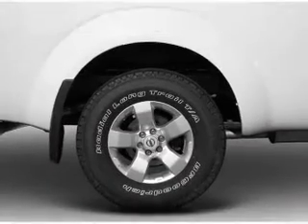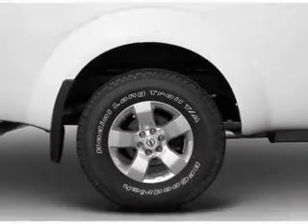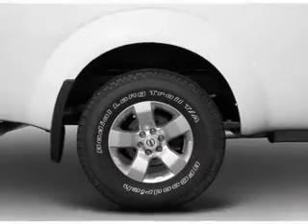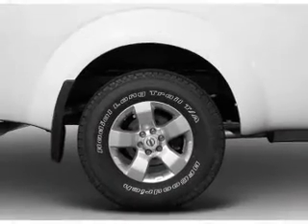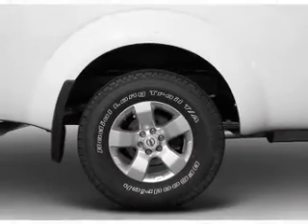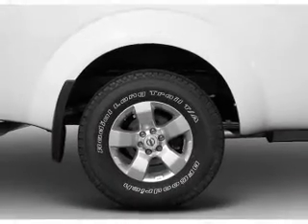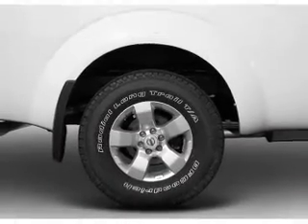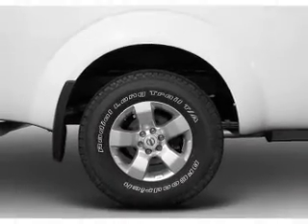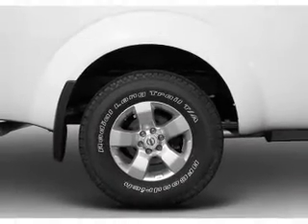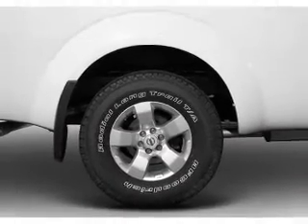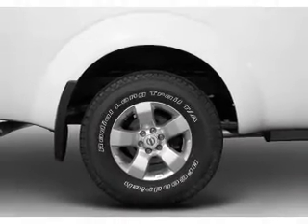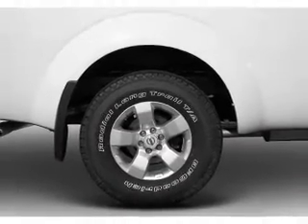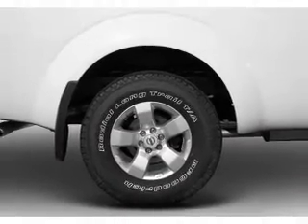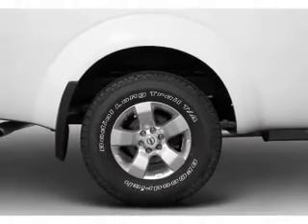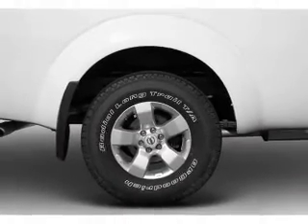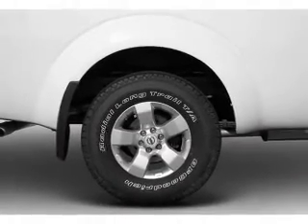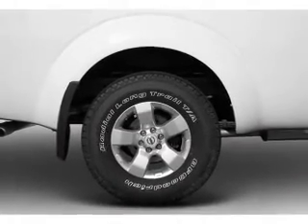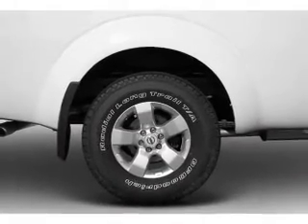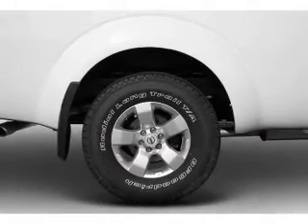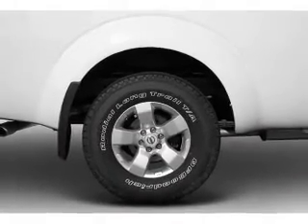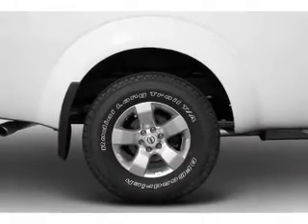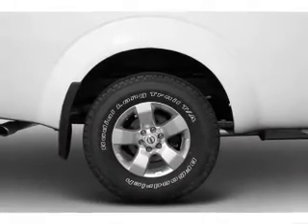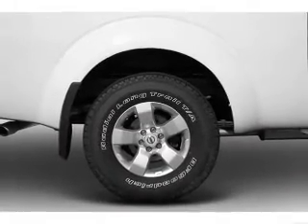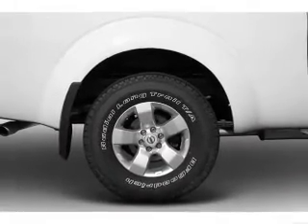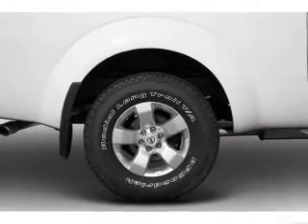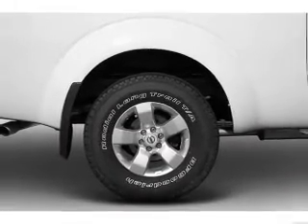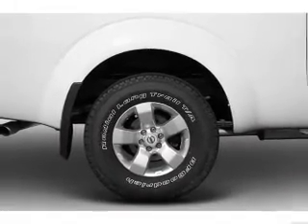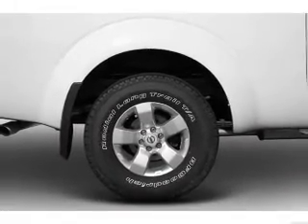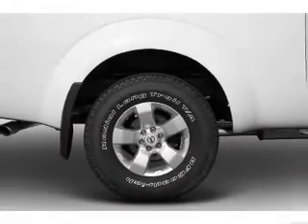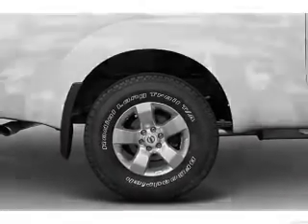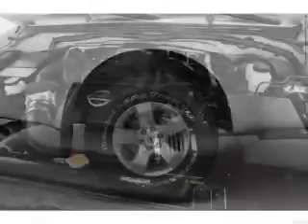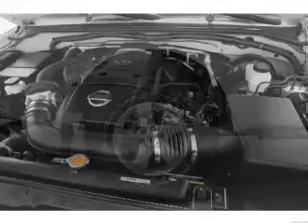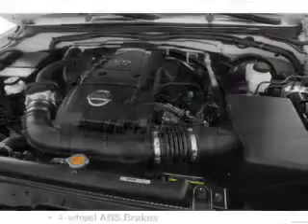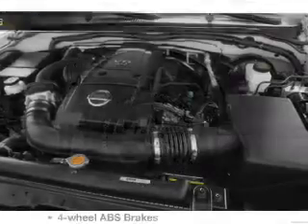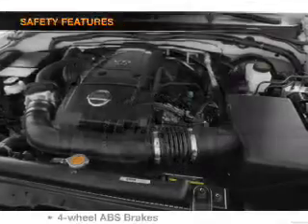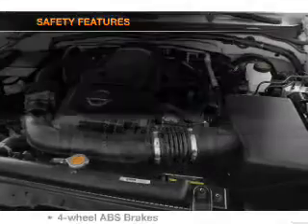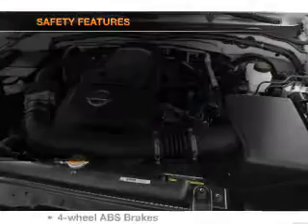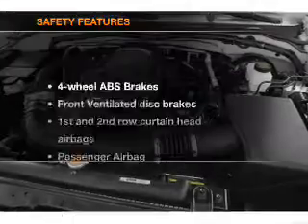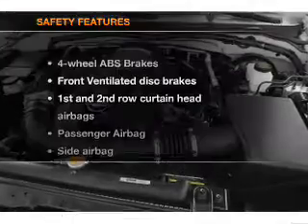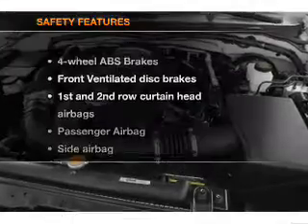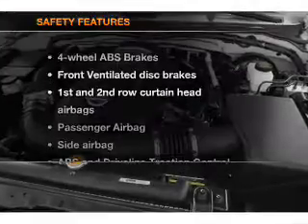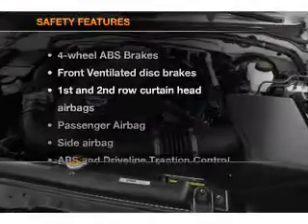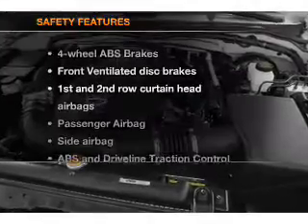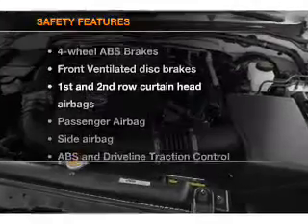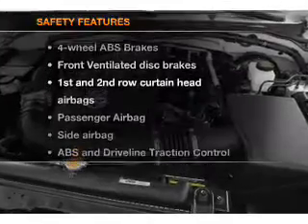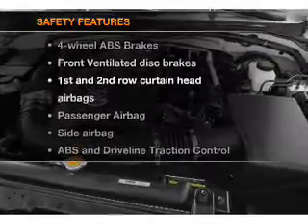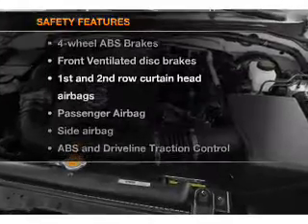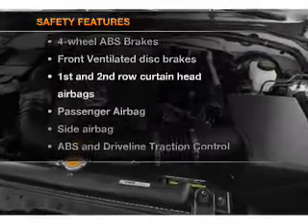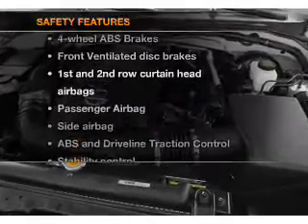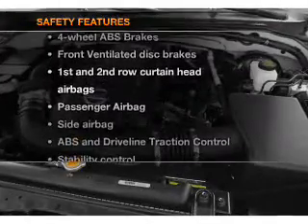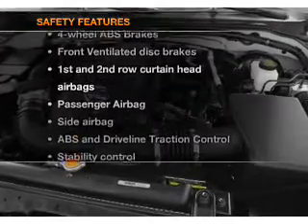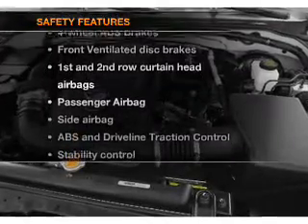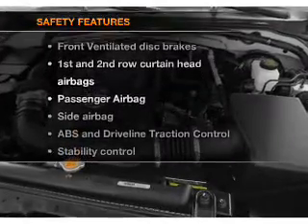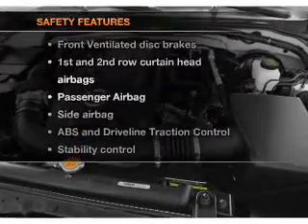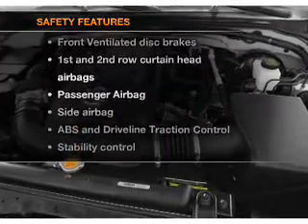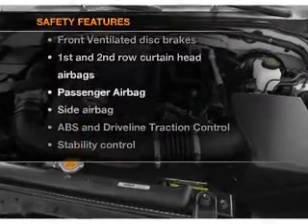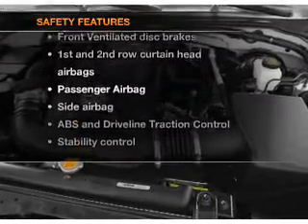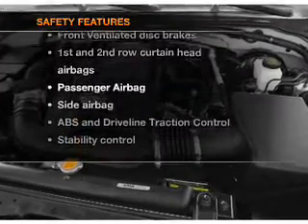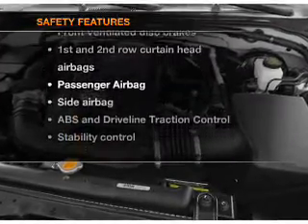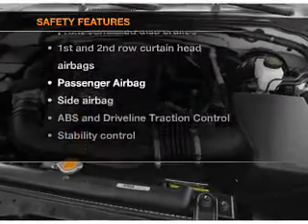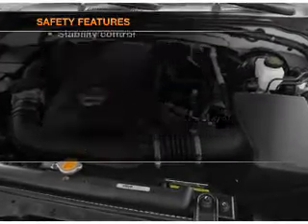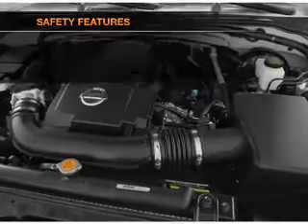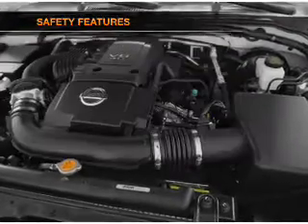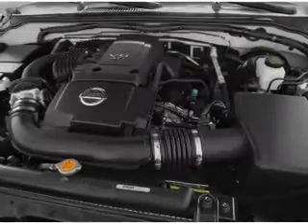Air conditioning, power steering, an adjustable tilt steering wheel. And for your peace of mind, the following safety equipment is included.